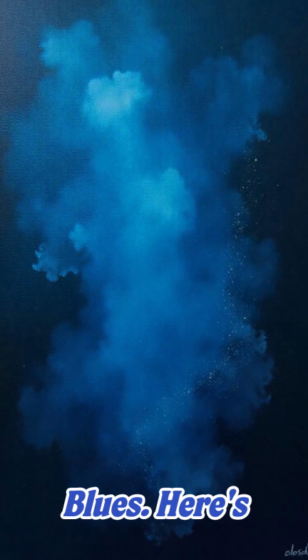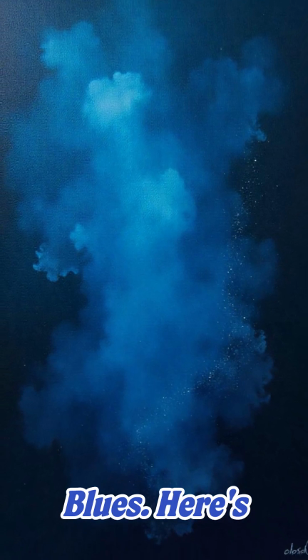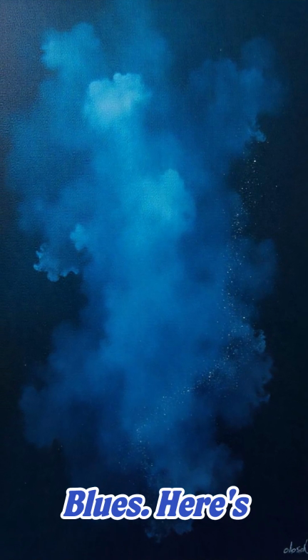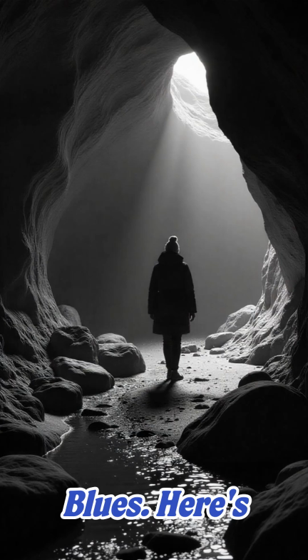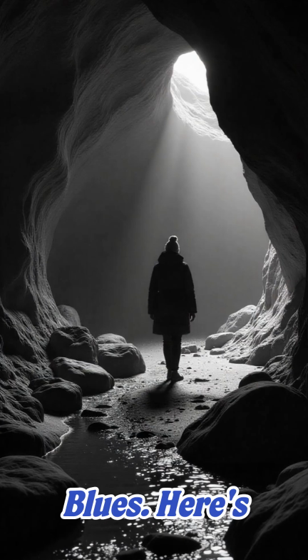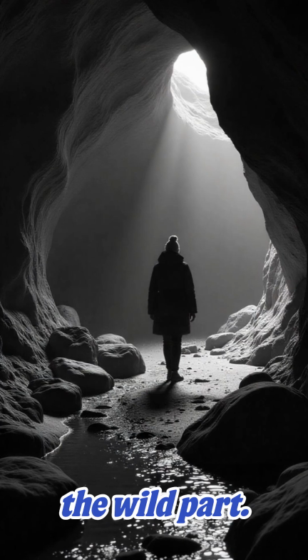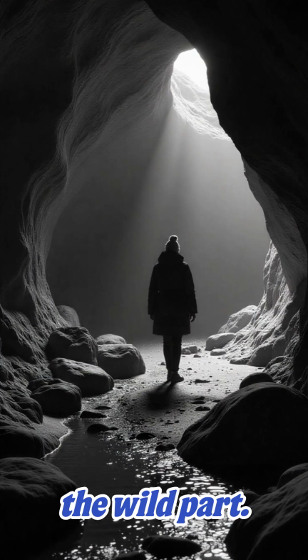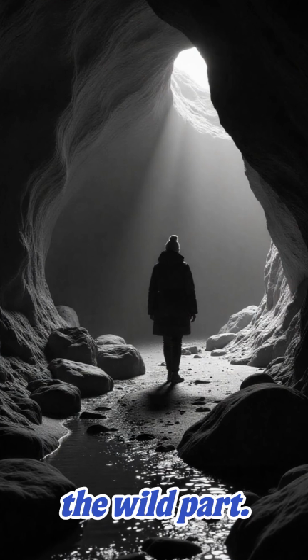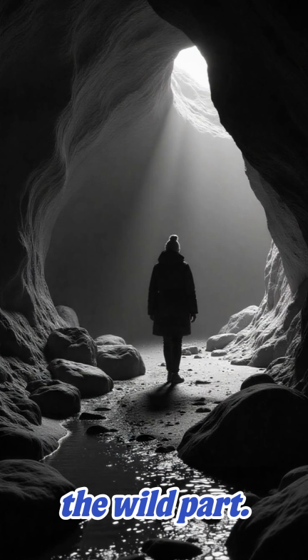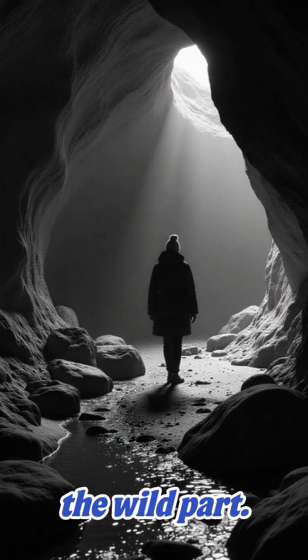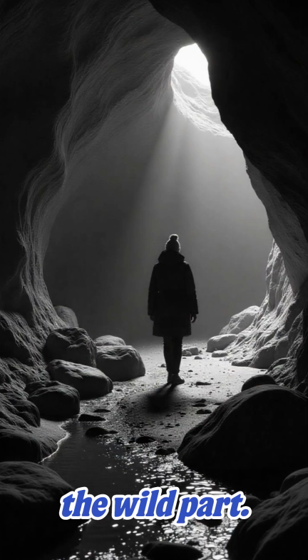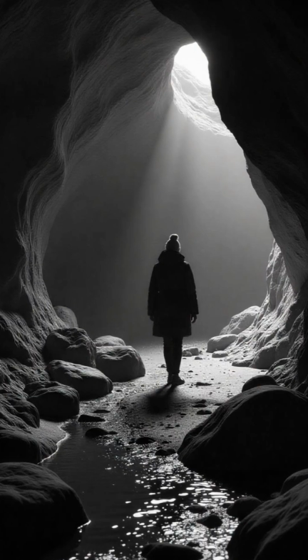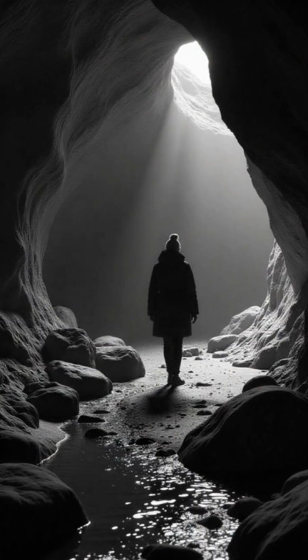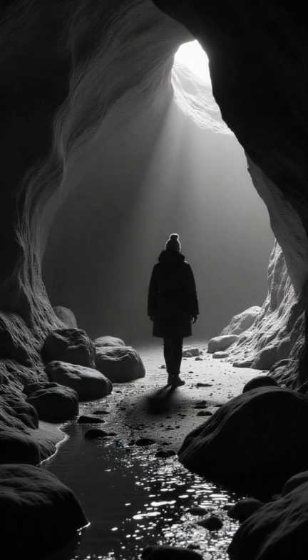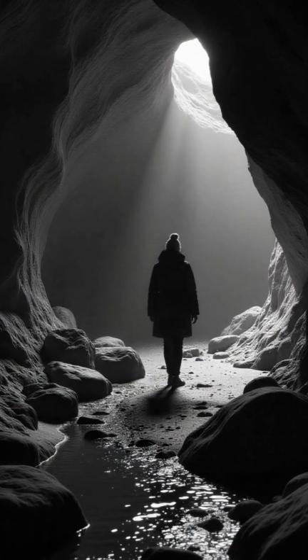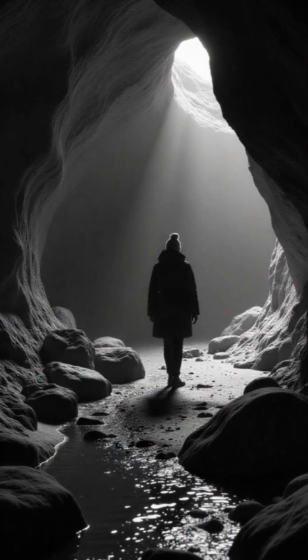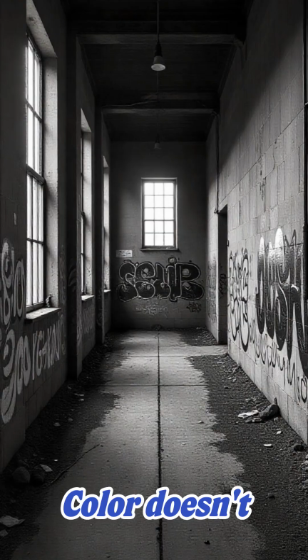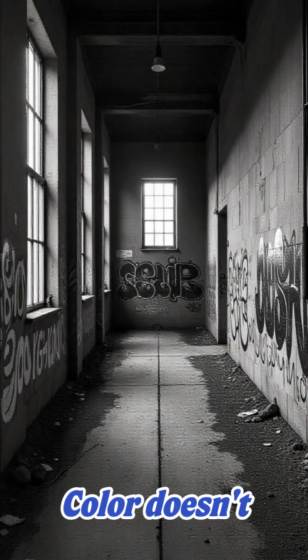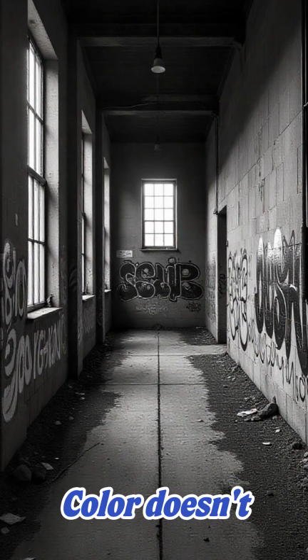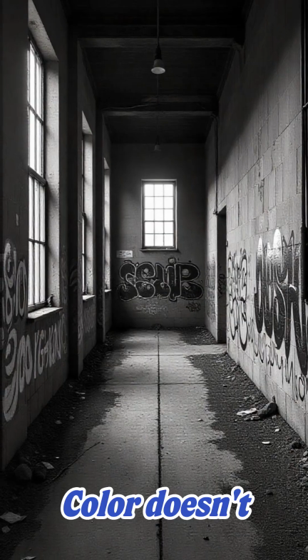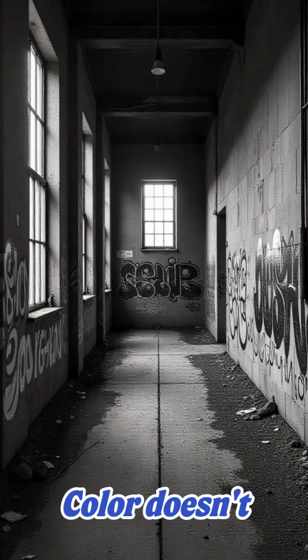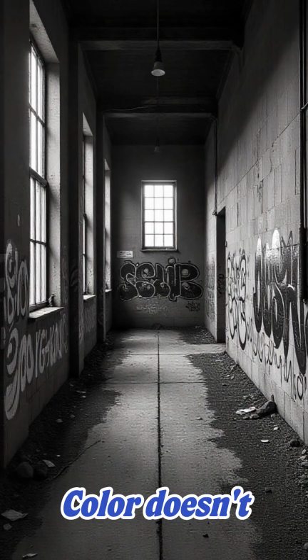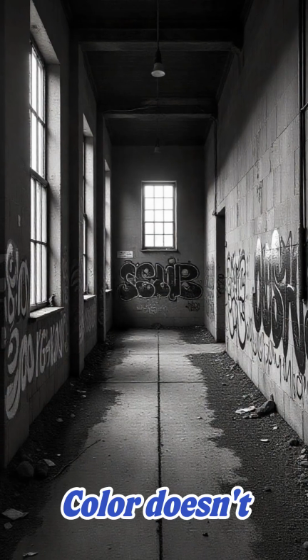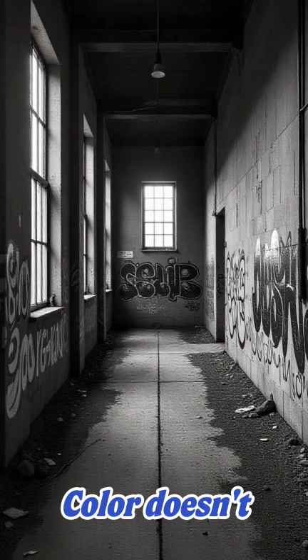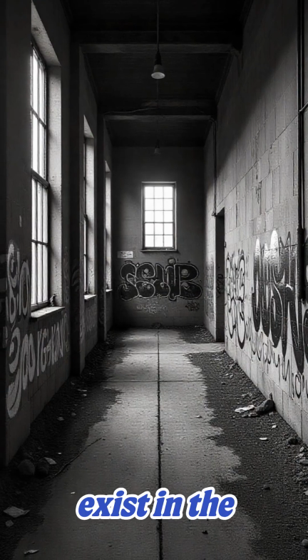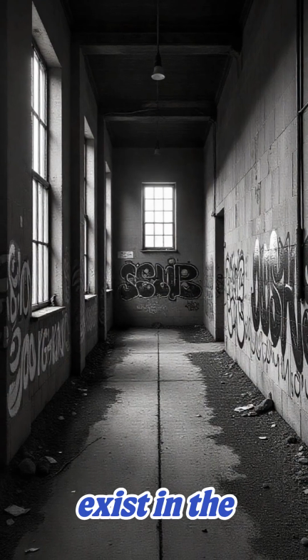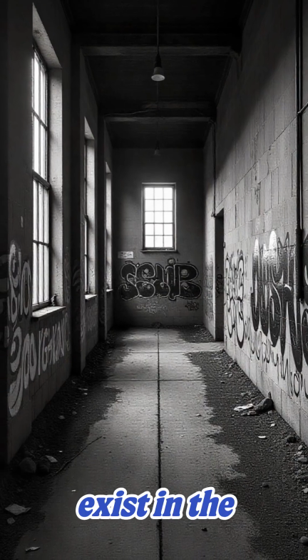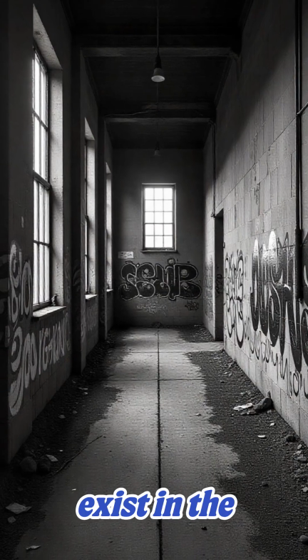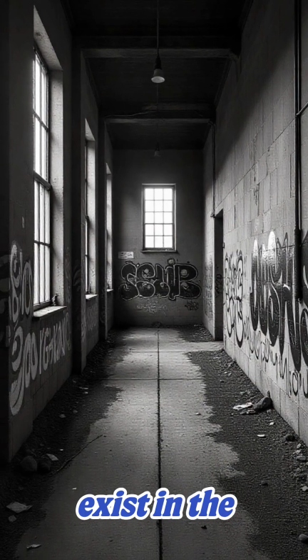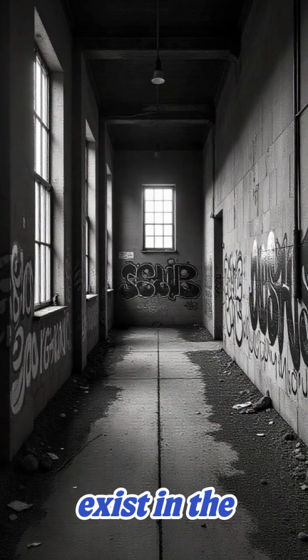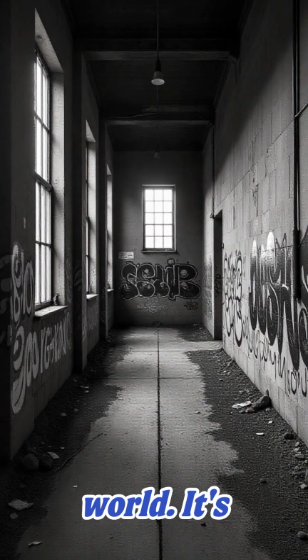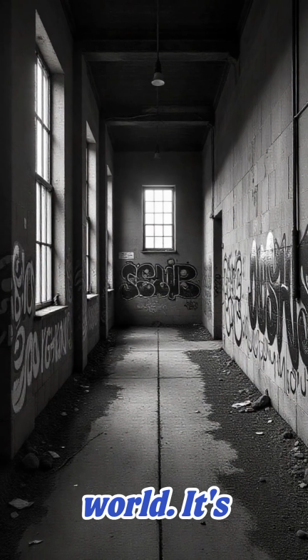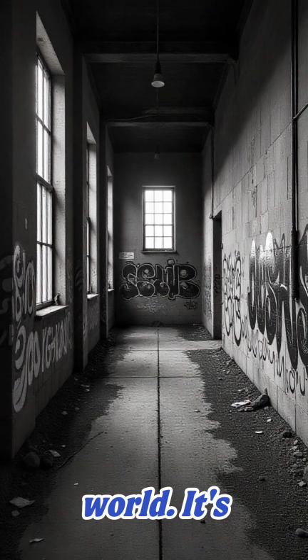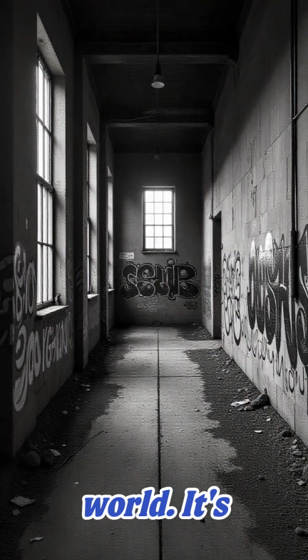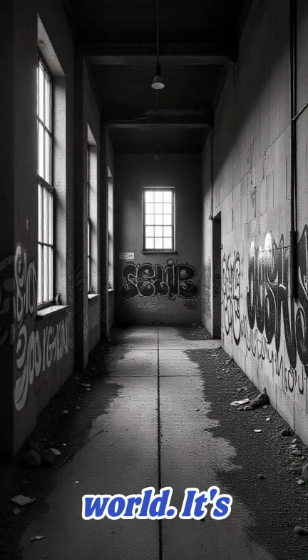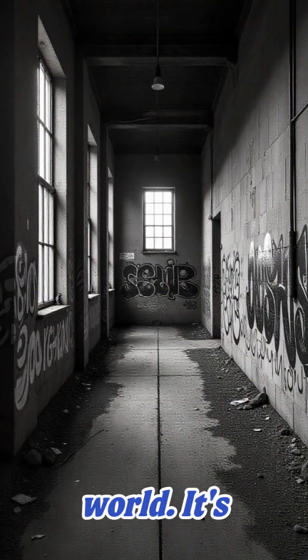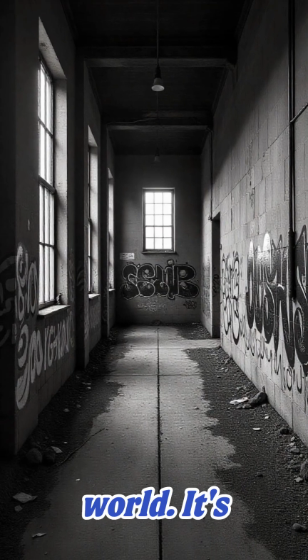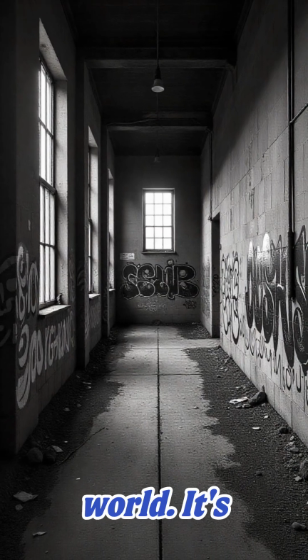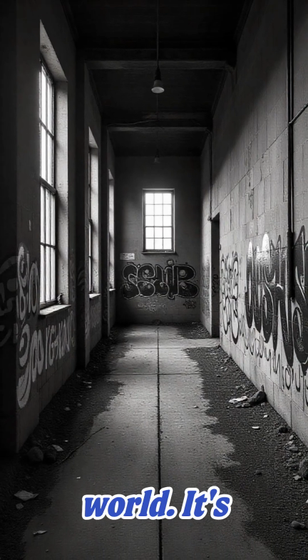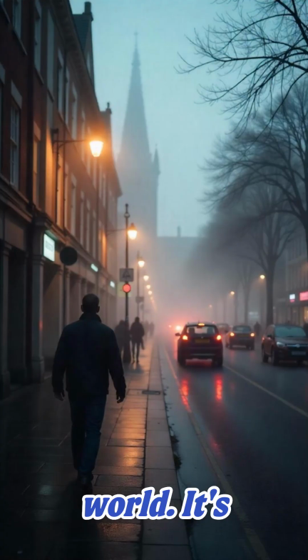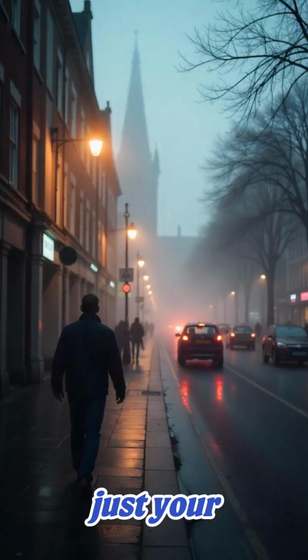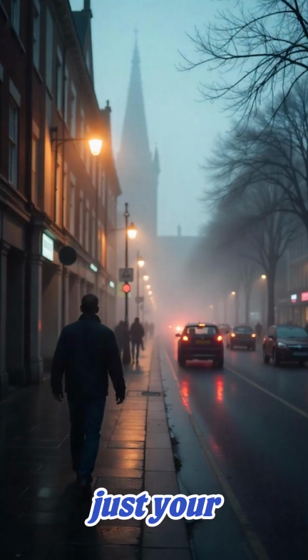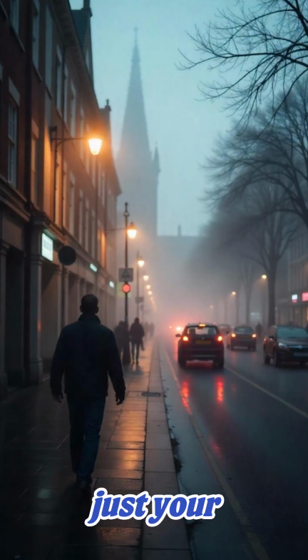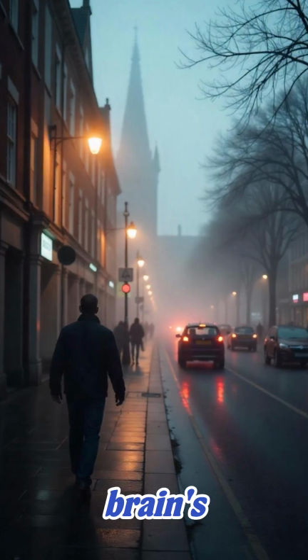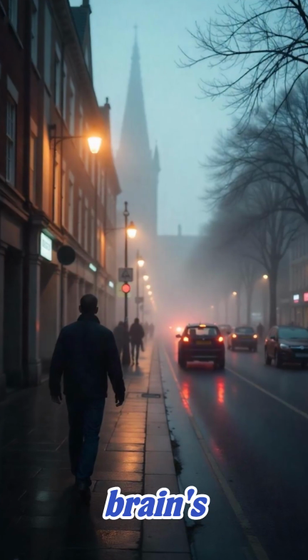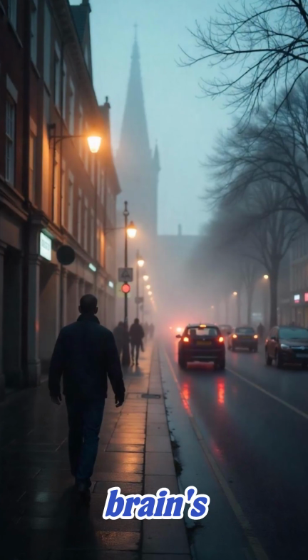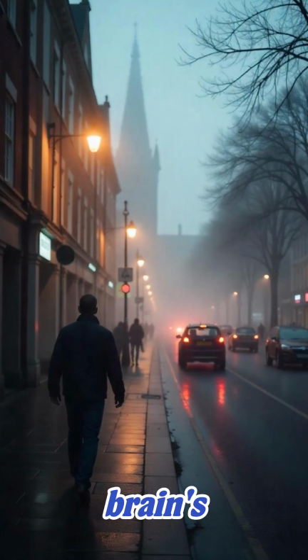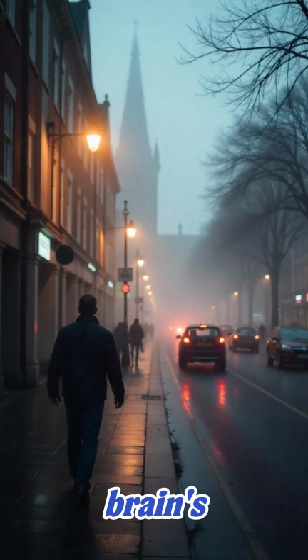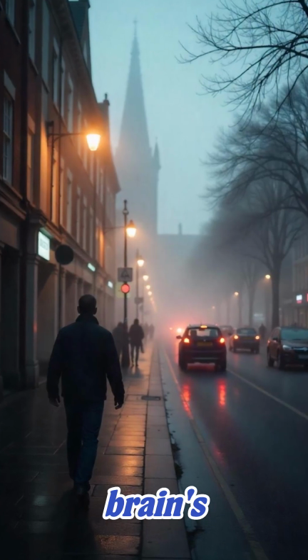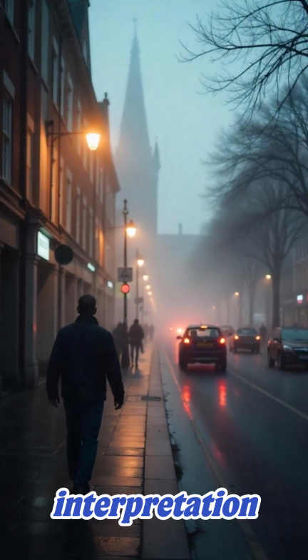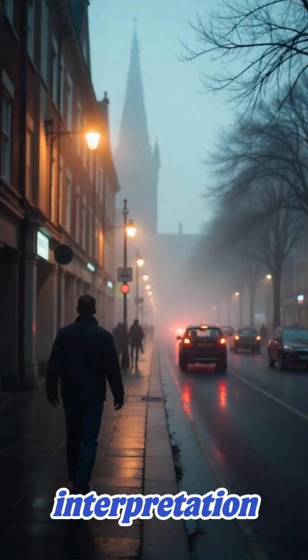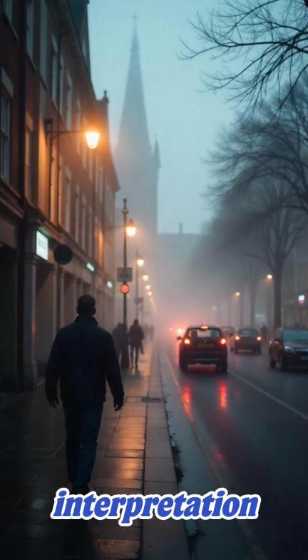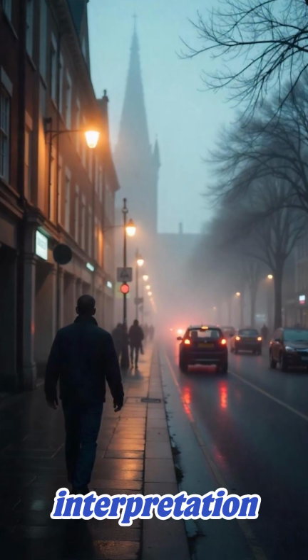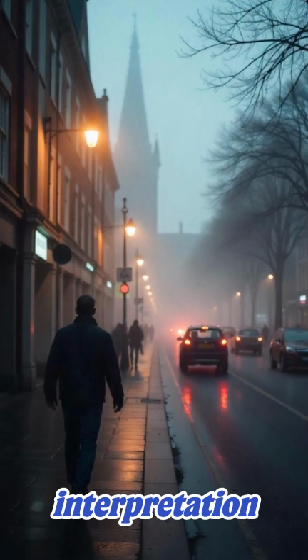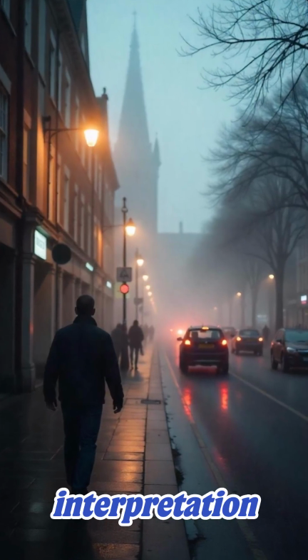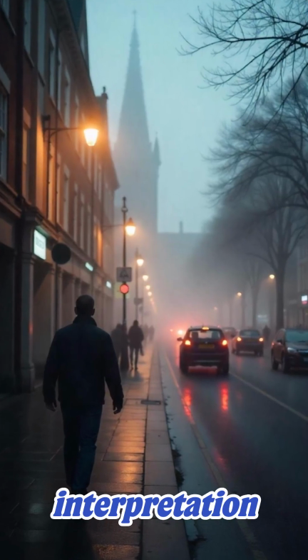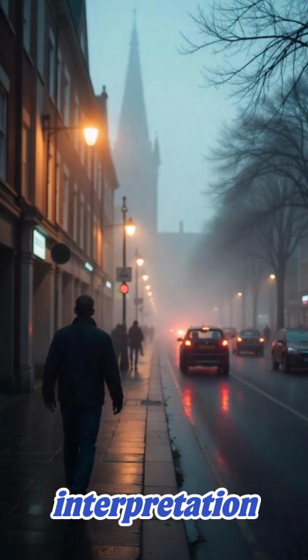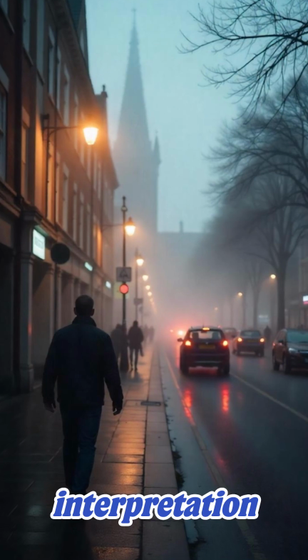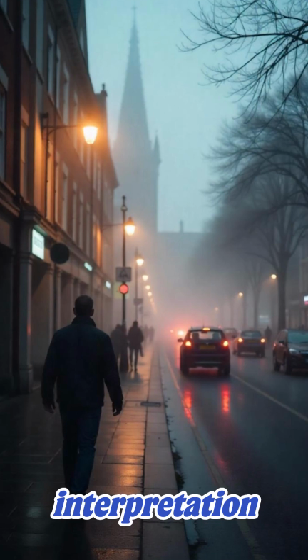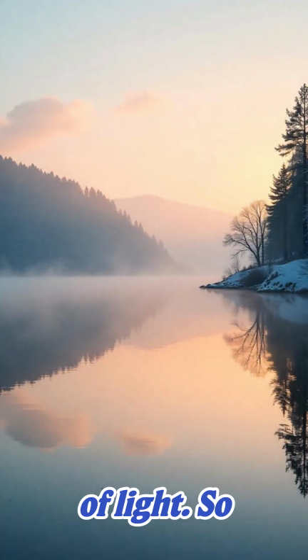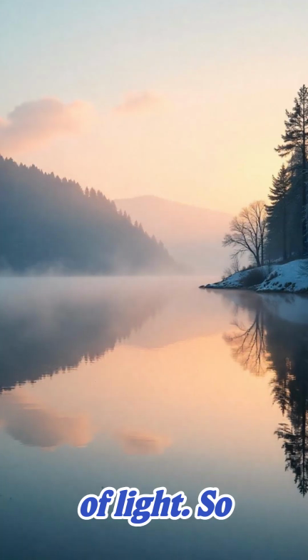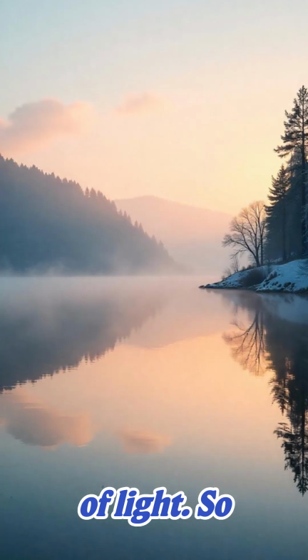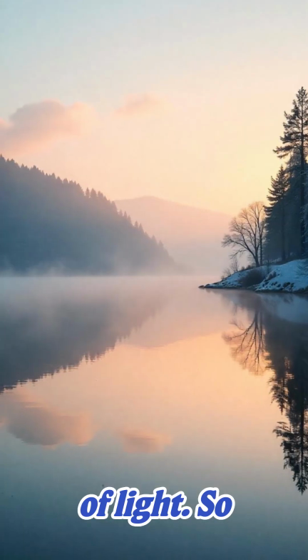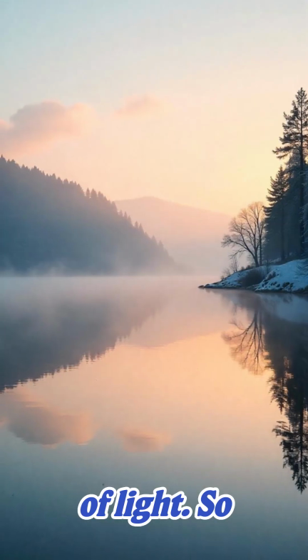Here's the wild part: color doesn't exist in the world. It's just your brain's interpretation of light.